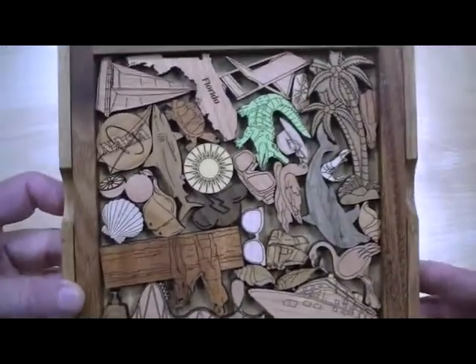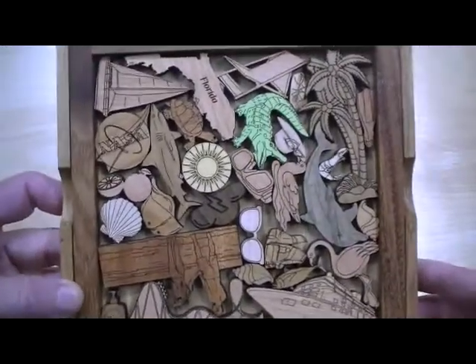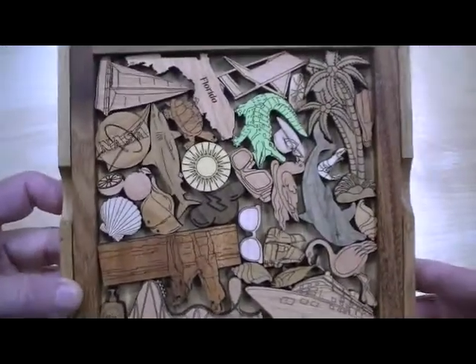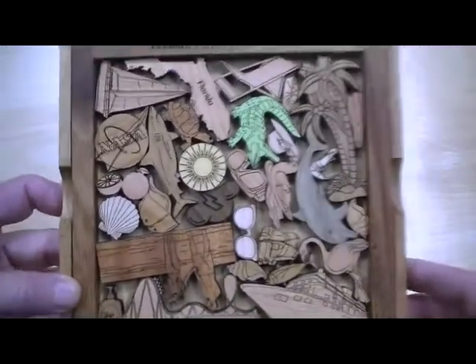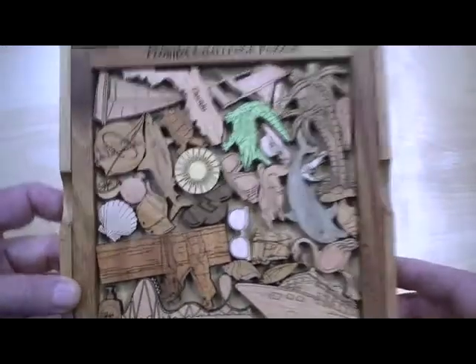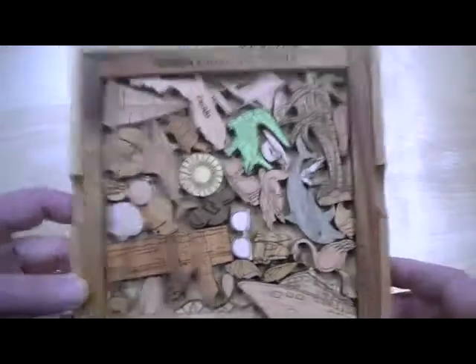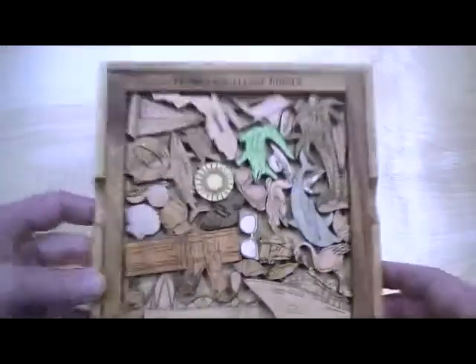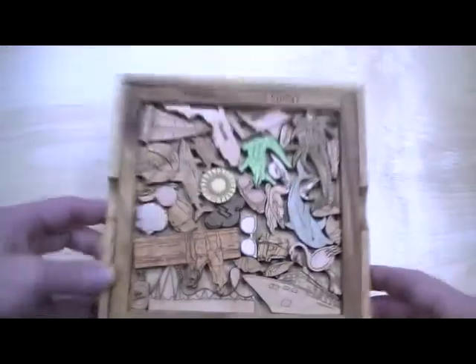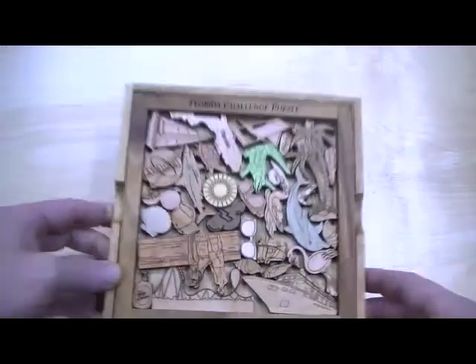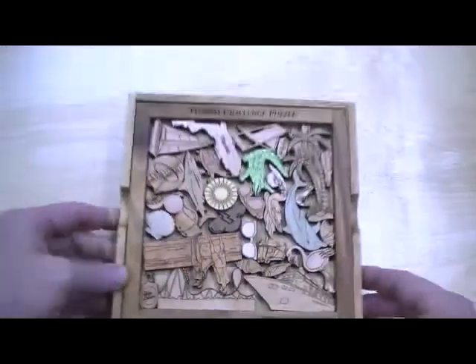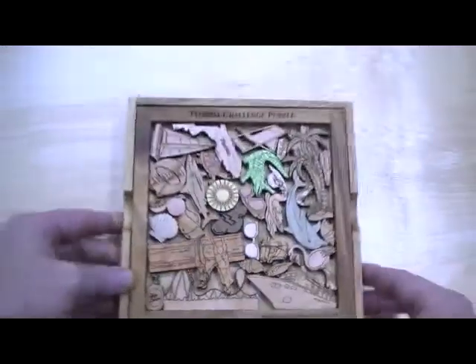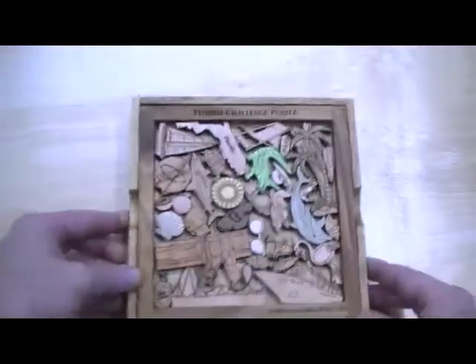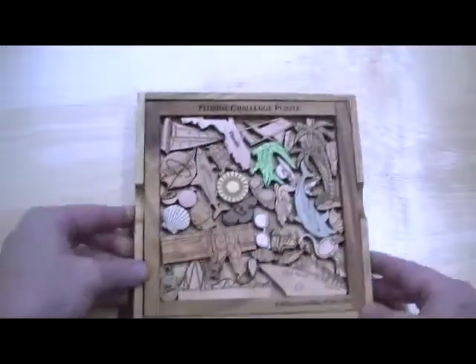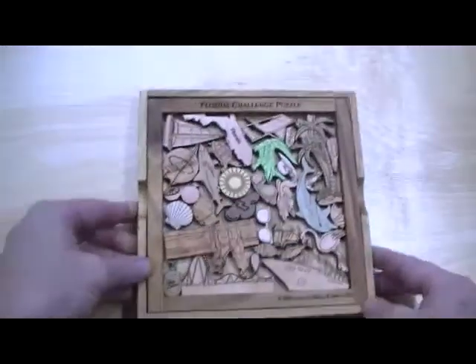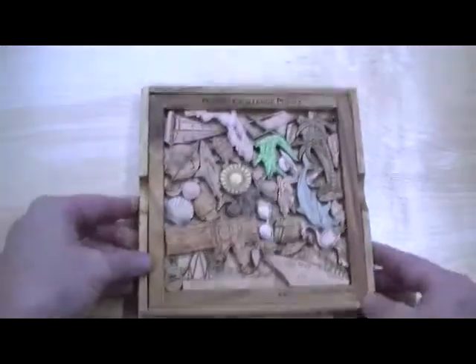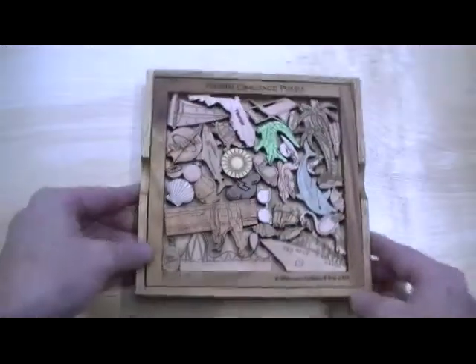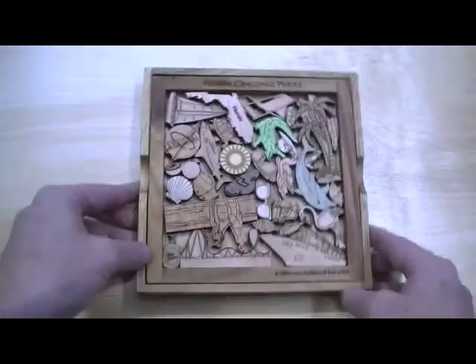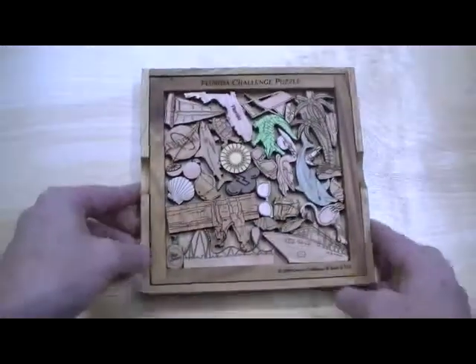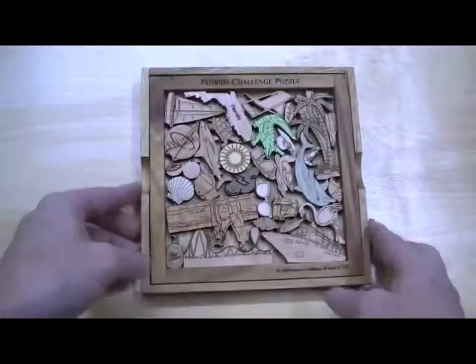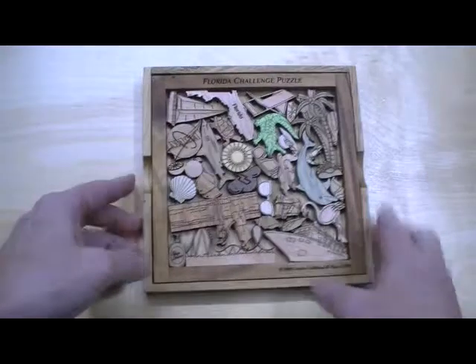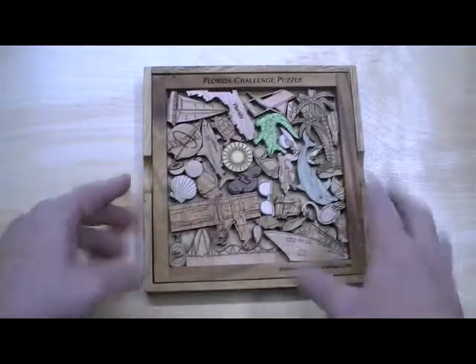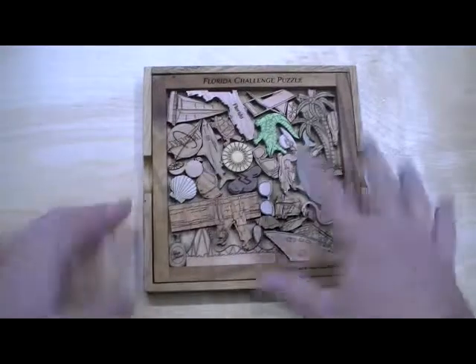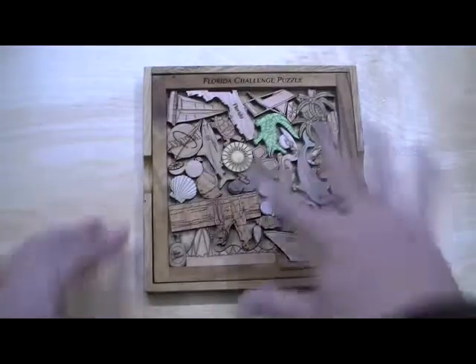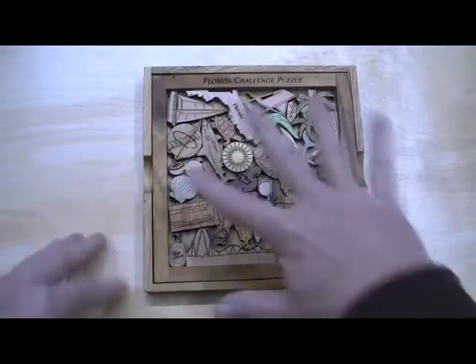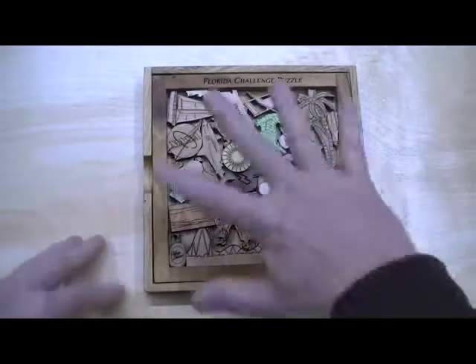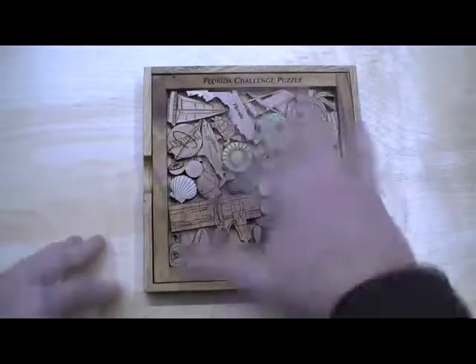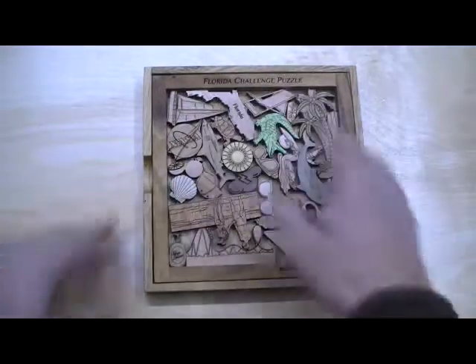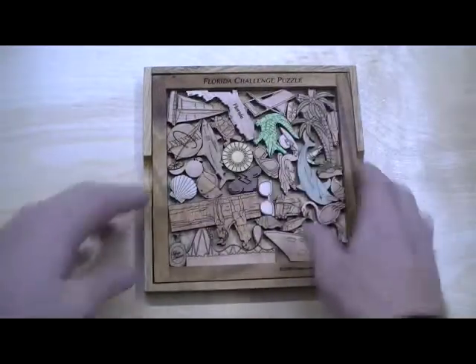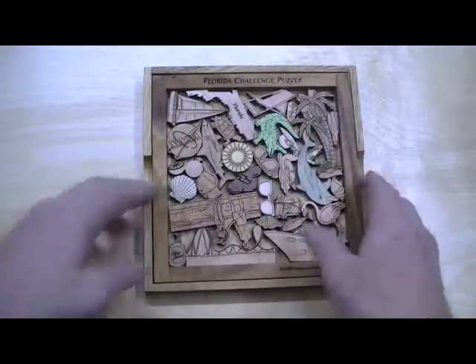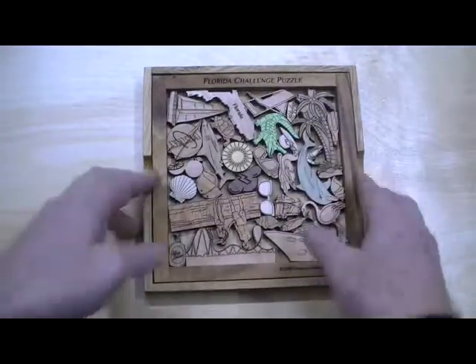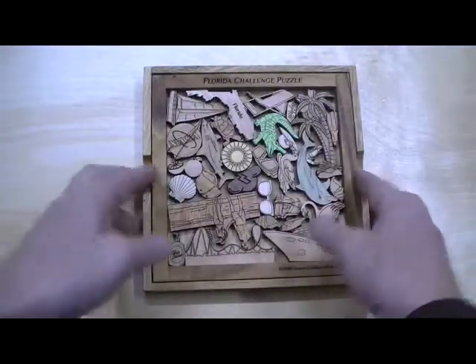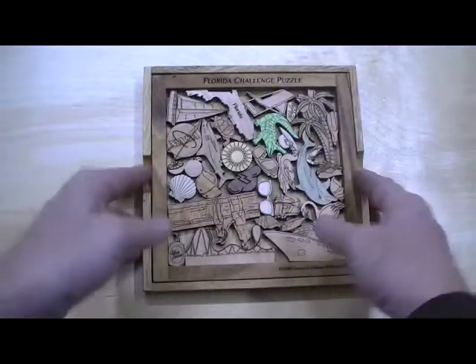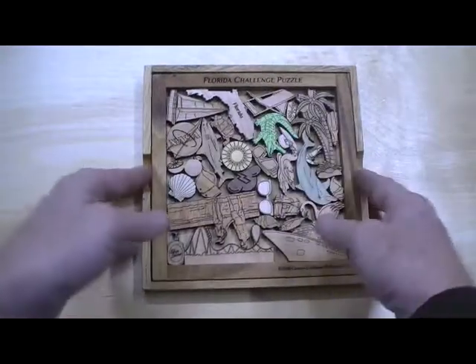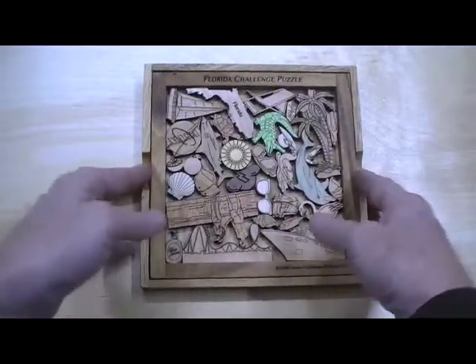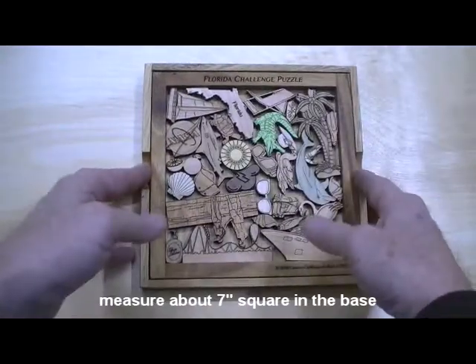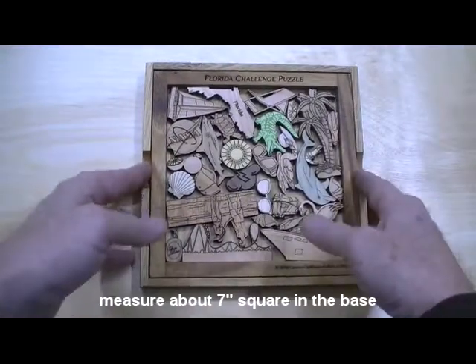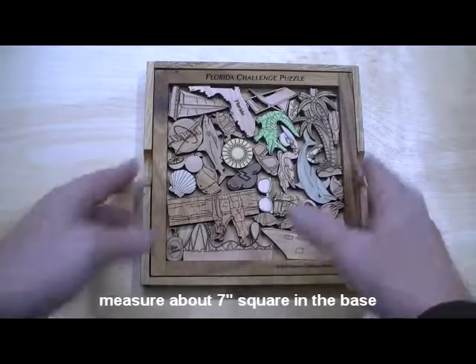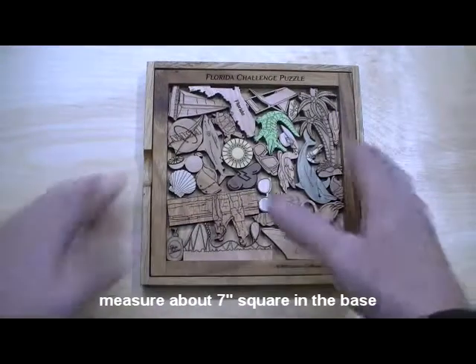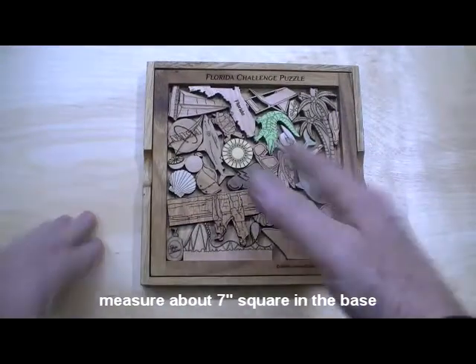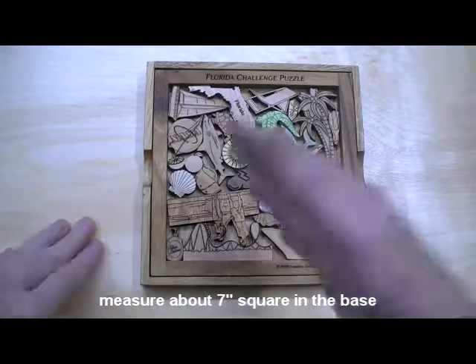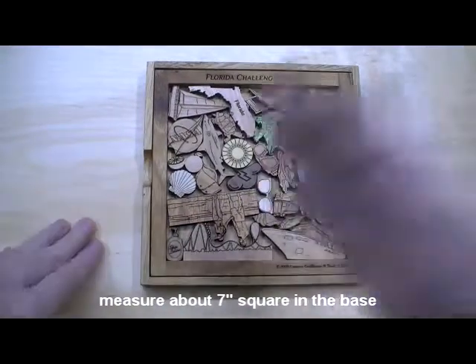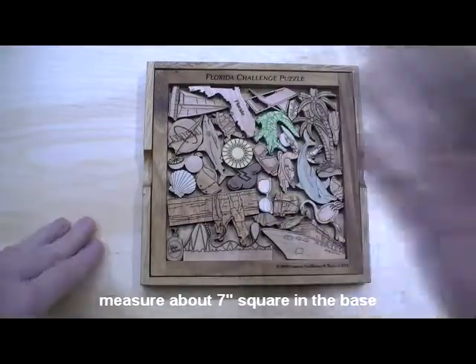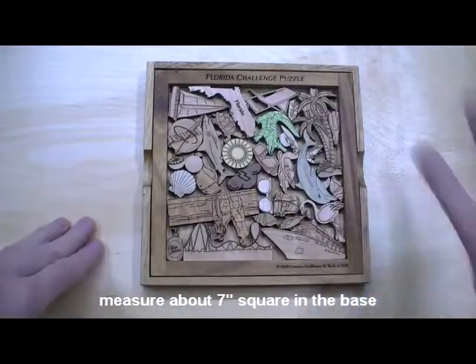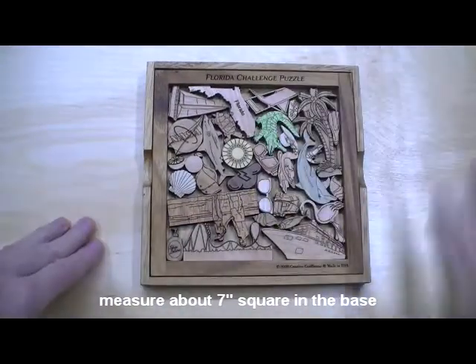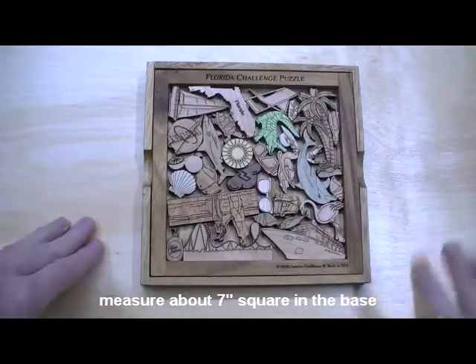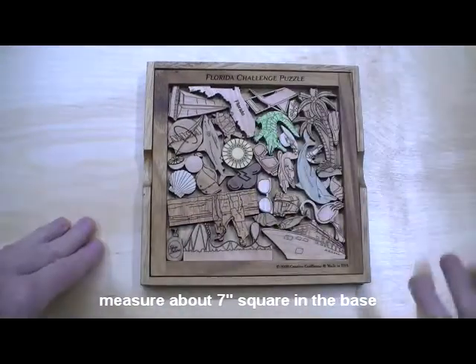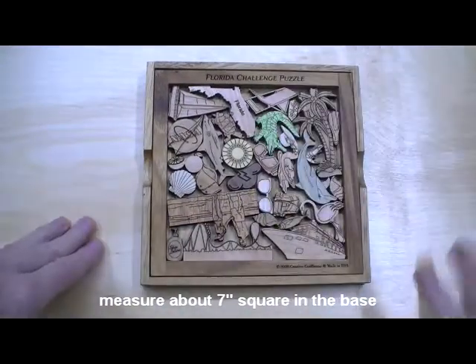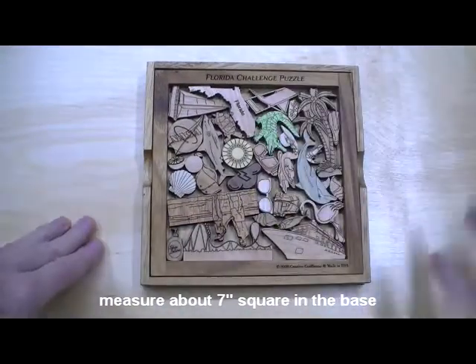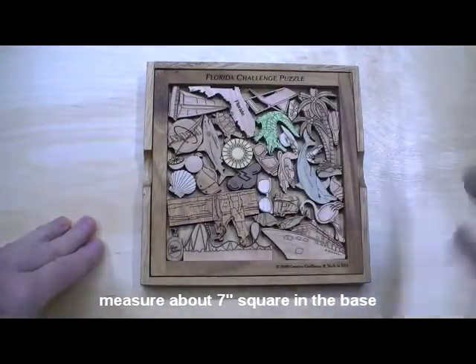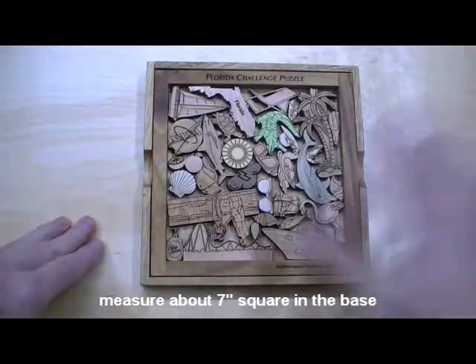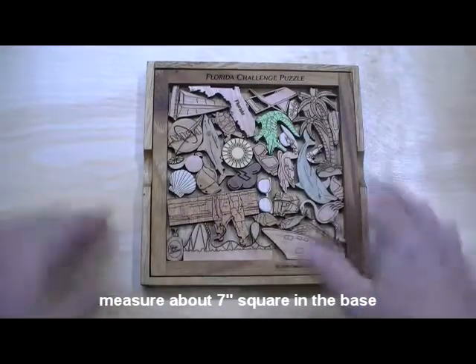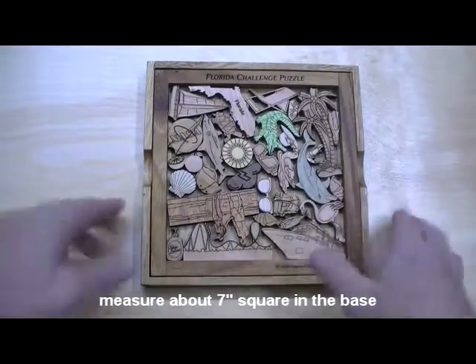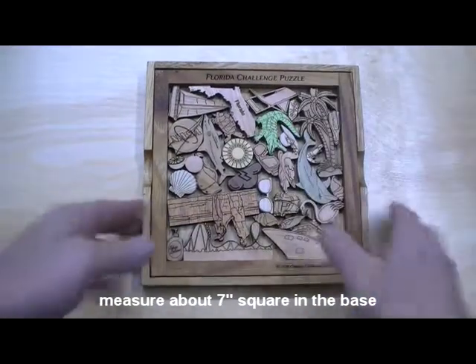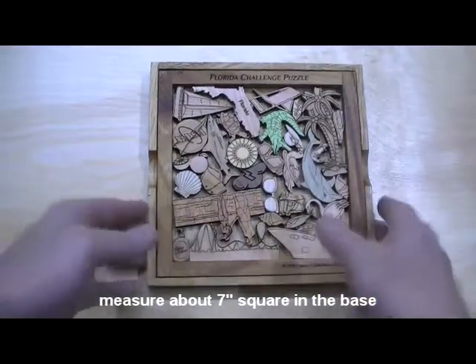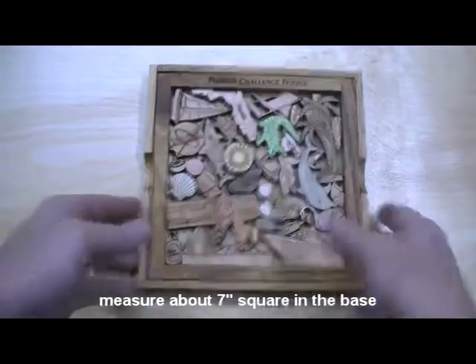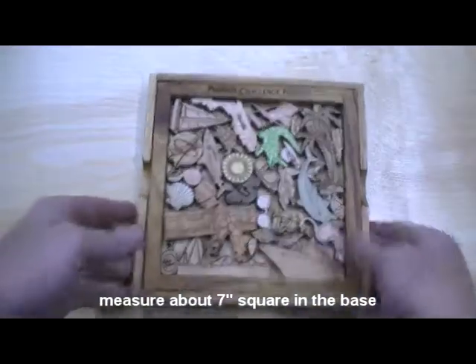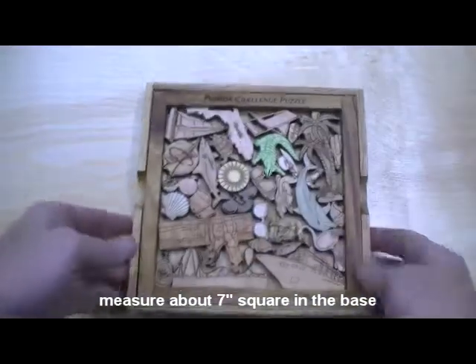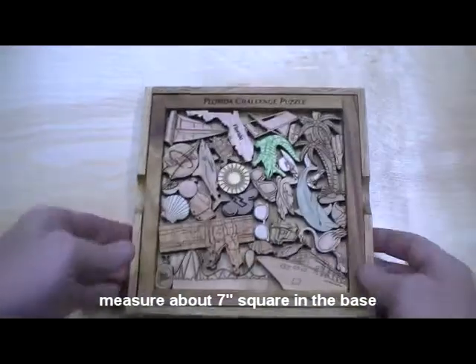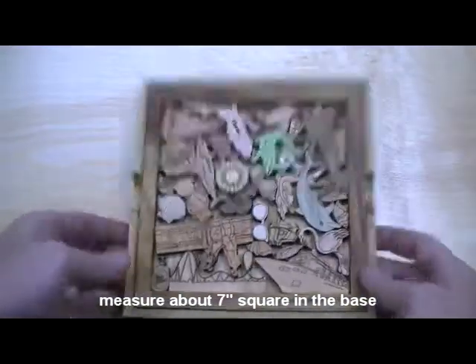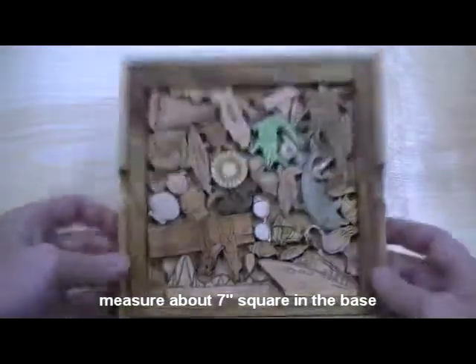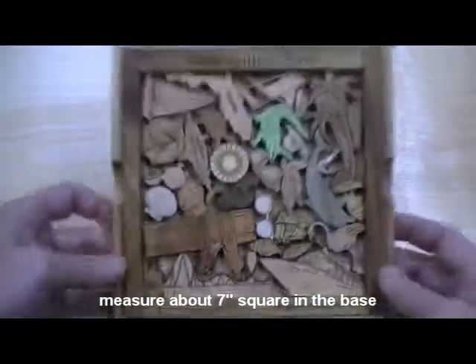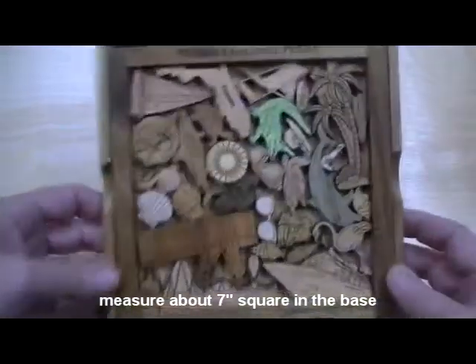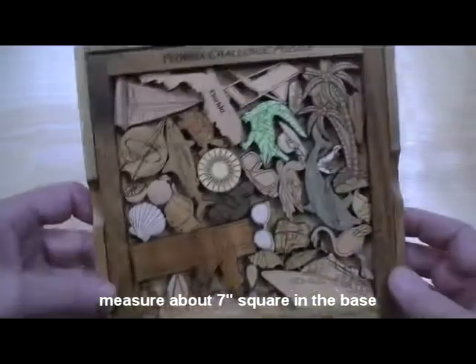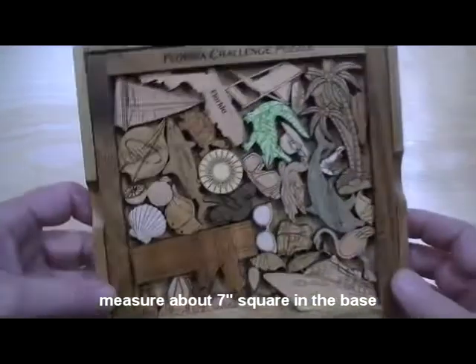Picture frame puzzles, as we call them — they have a bunch of pieces in here. The object is, when they're out, to get them back in, and they're all very hard.